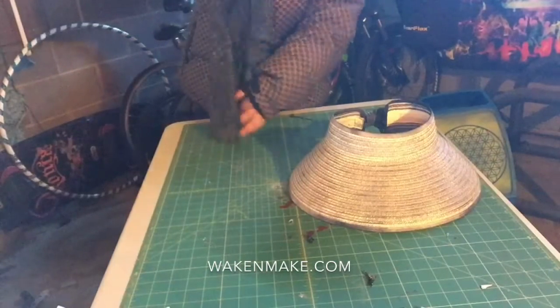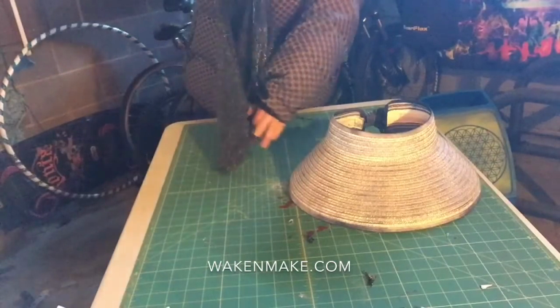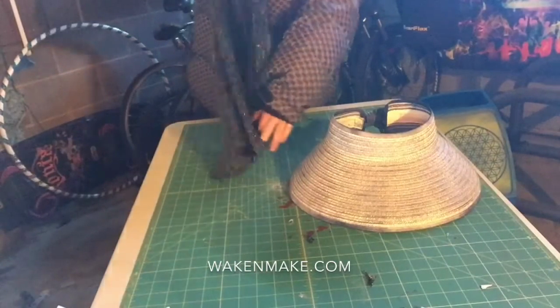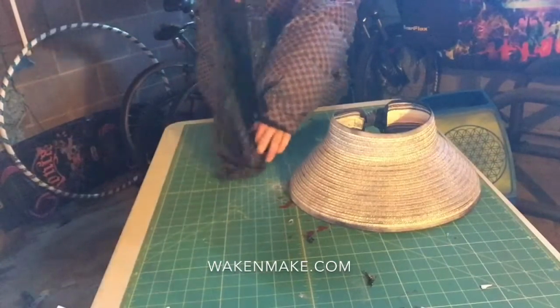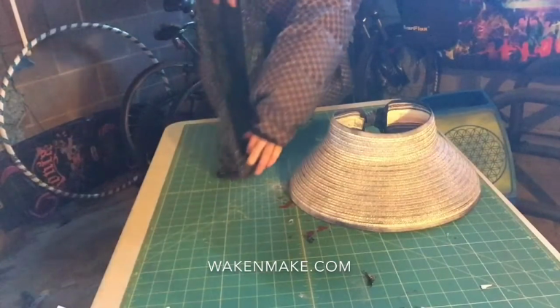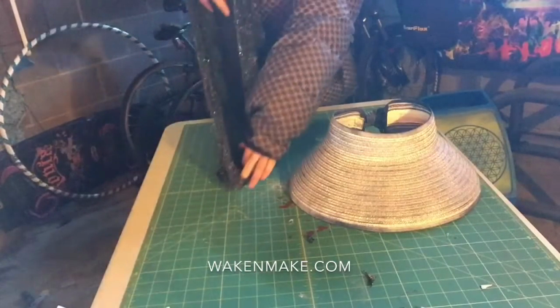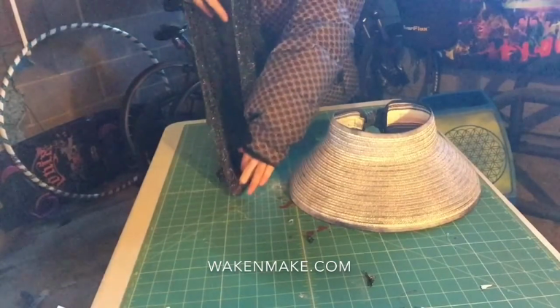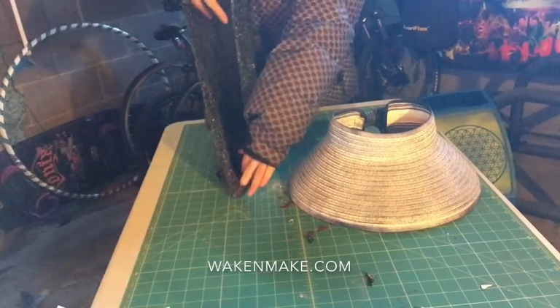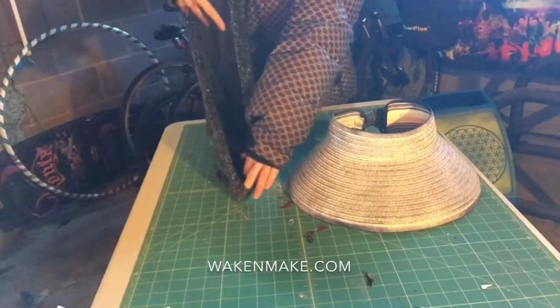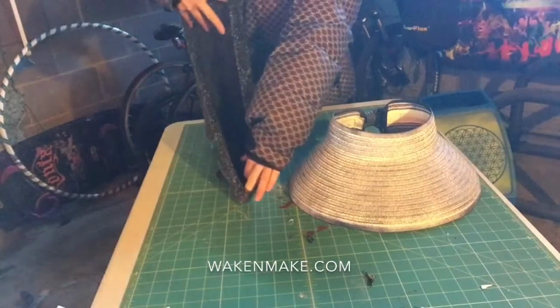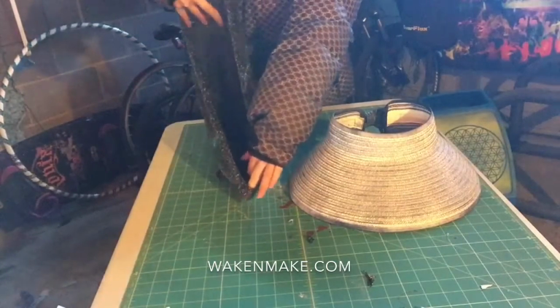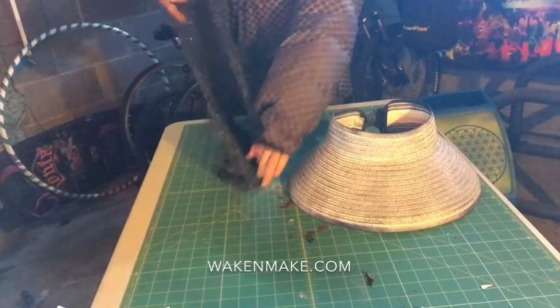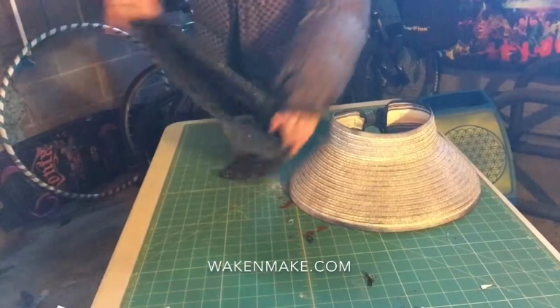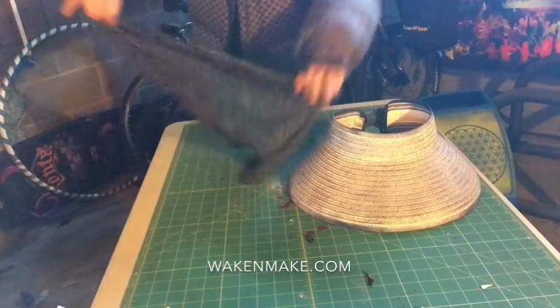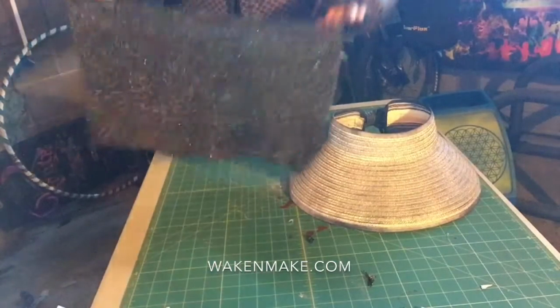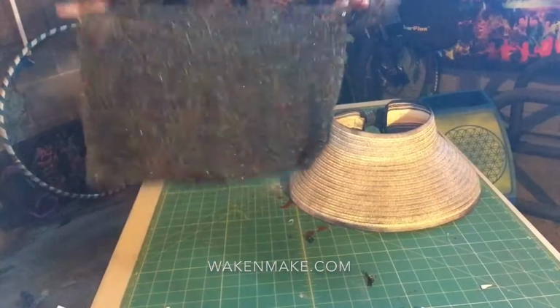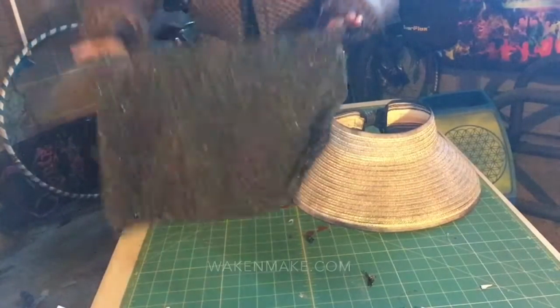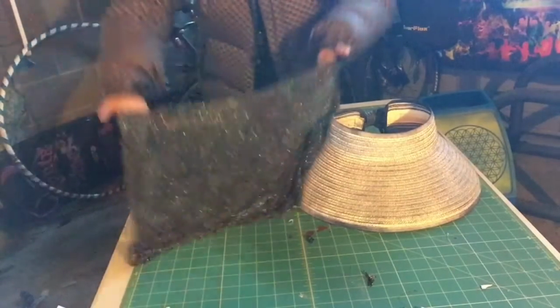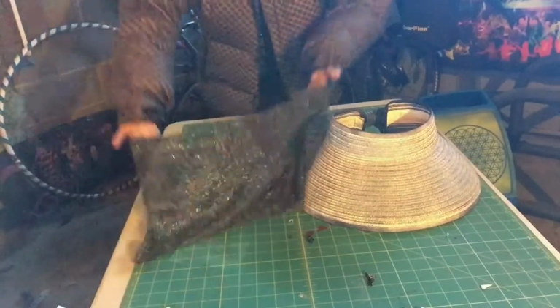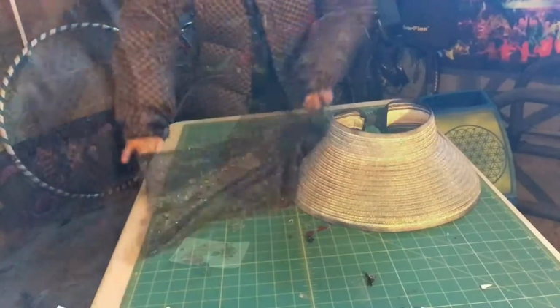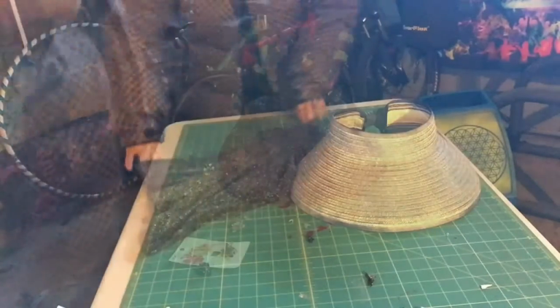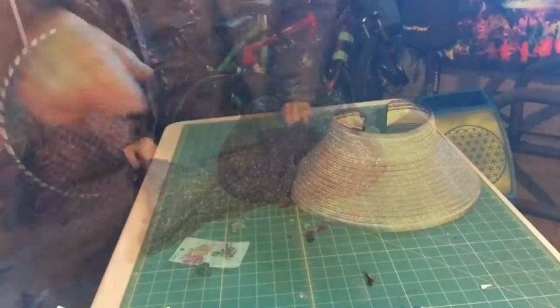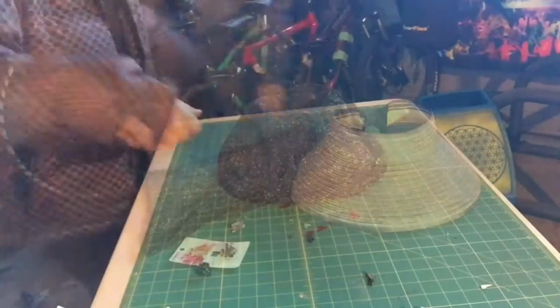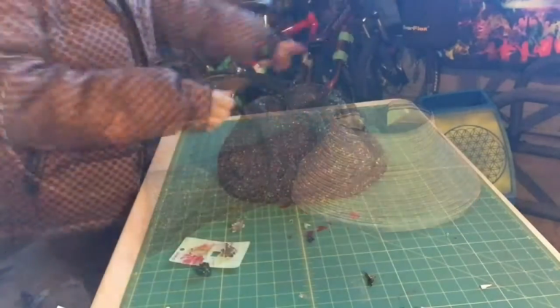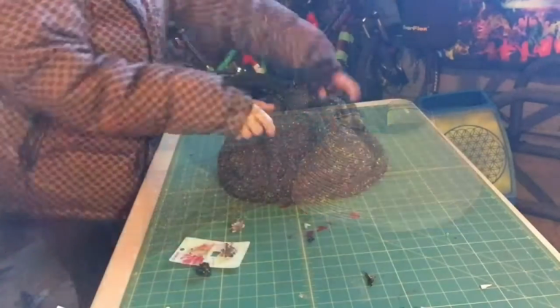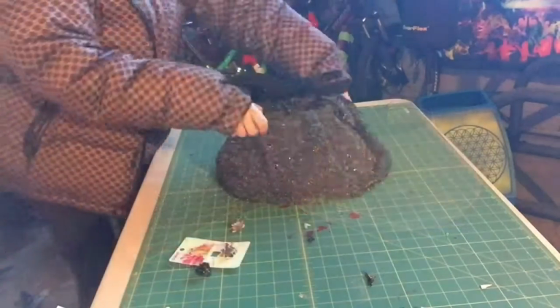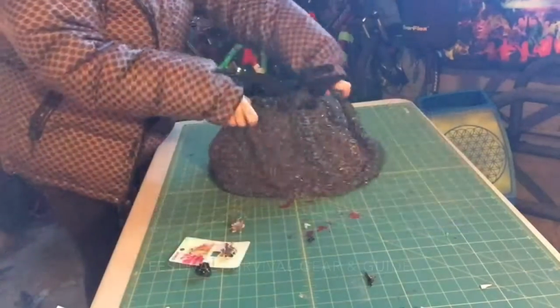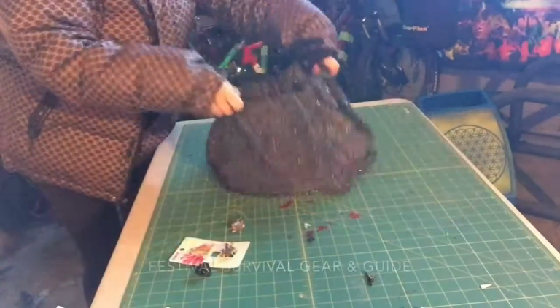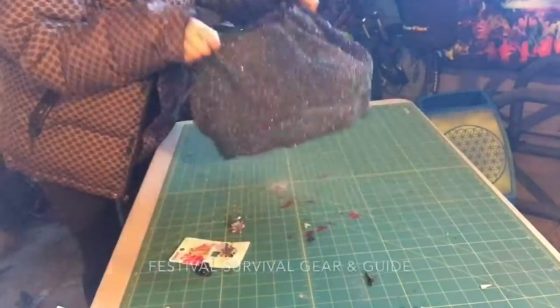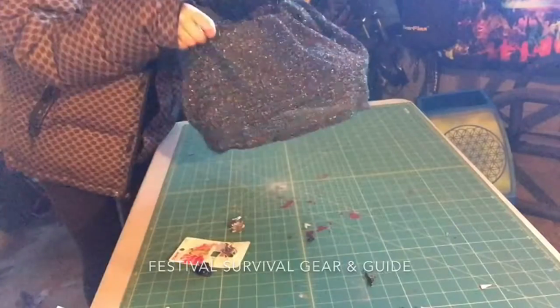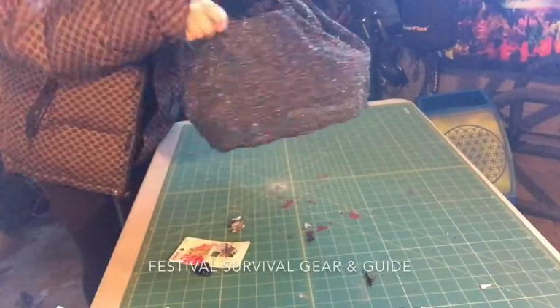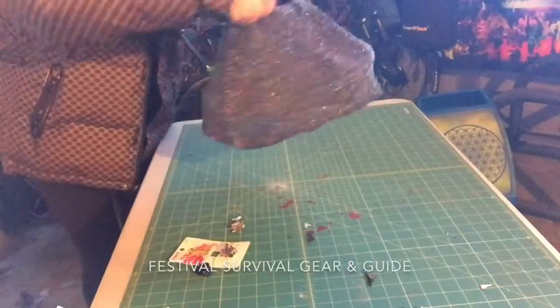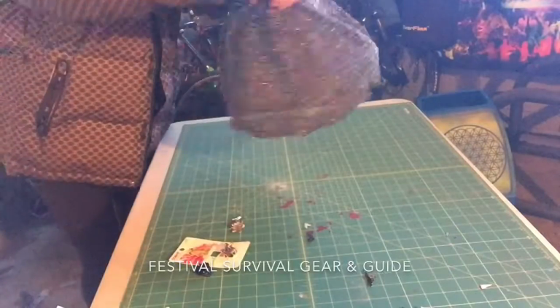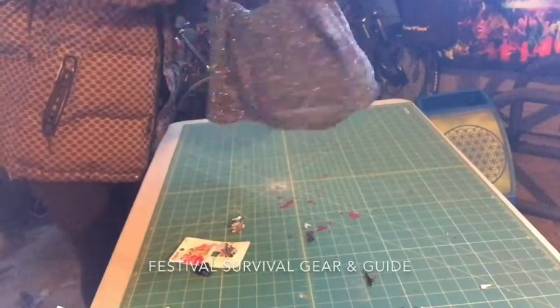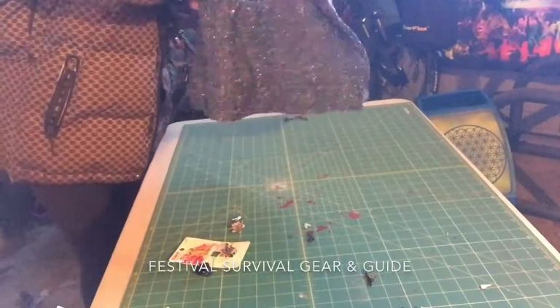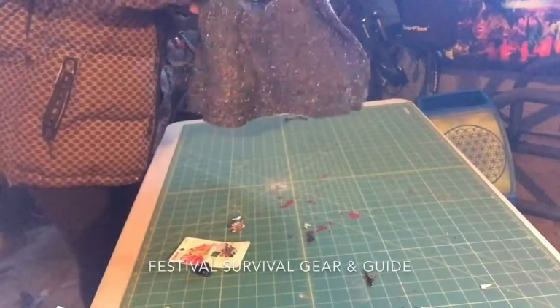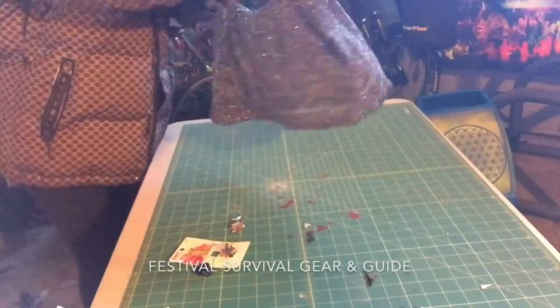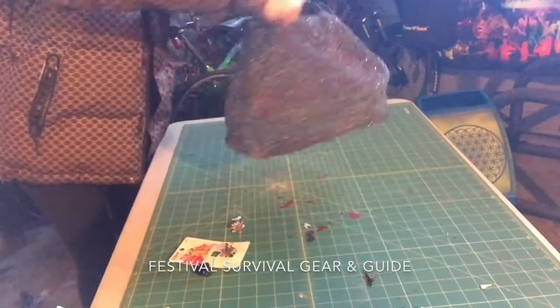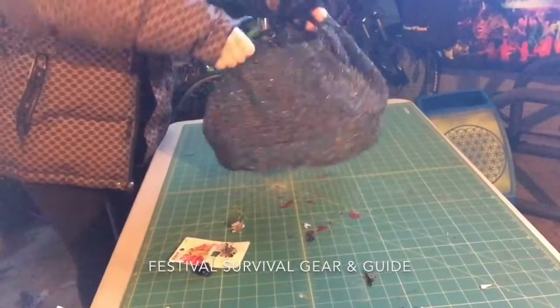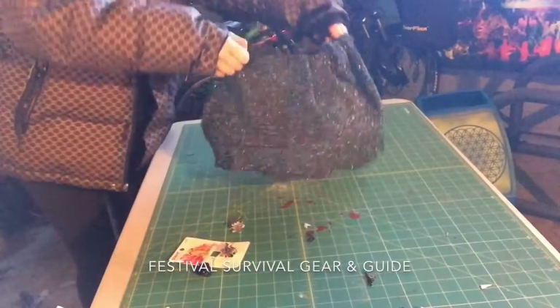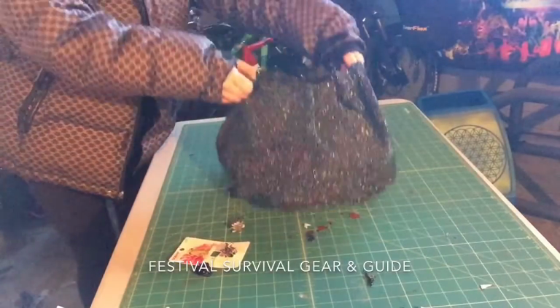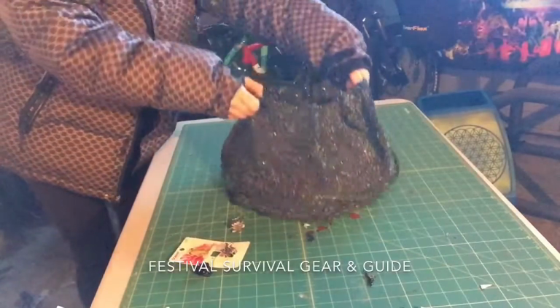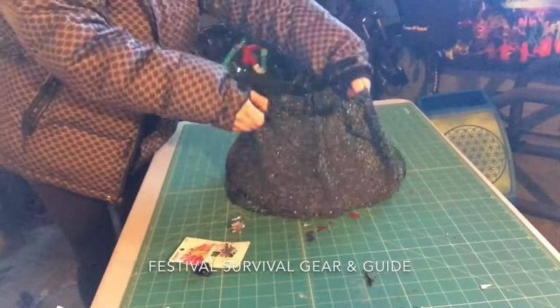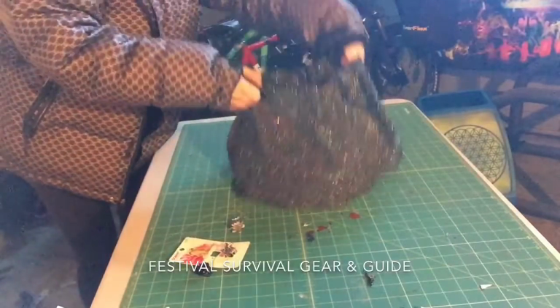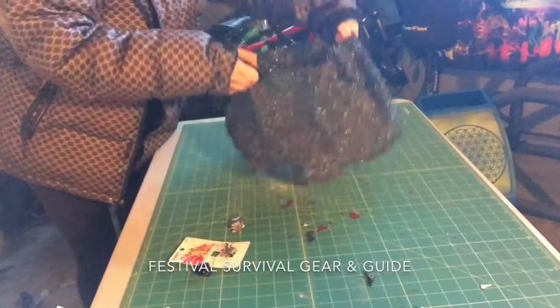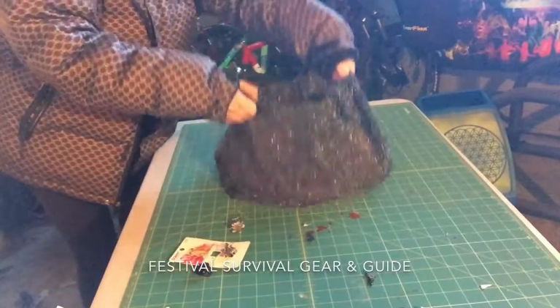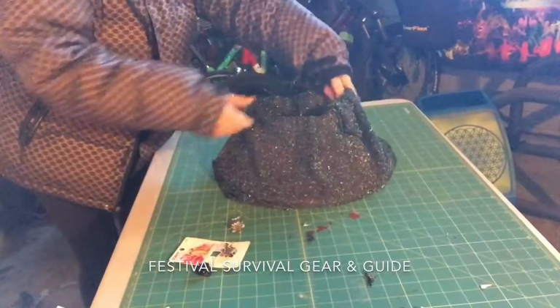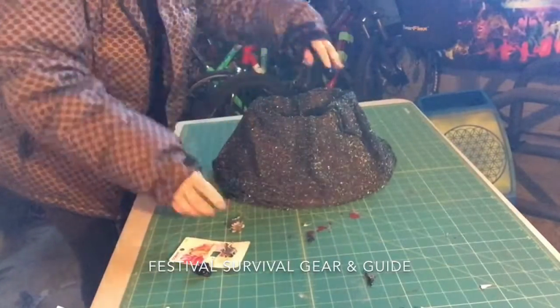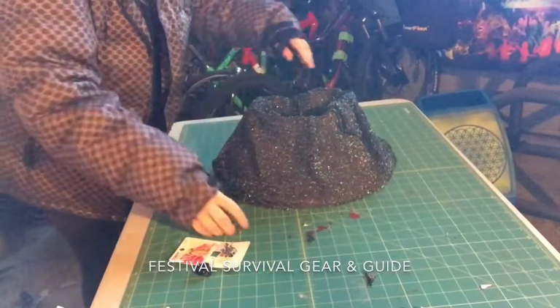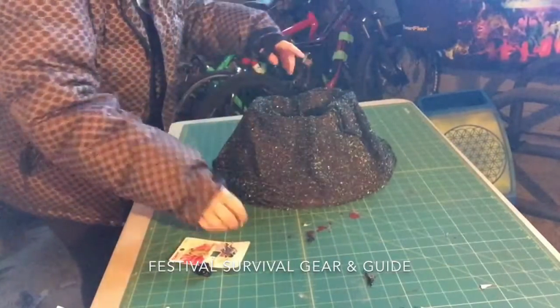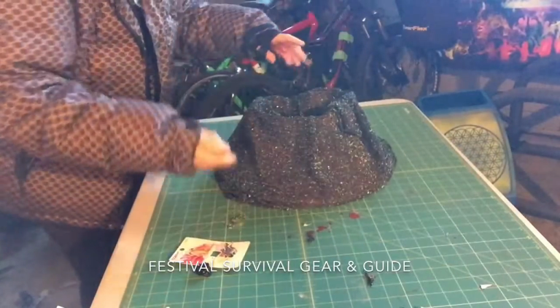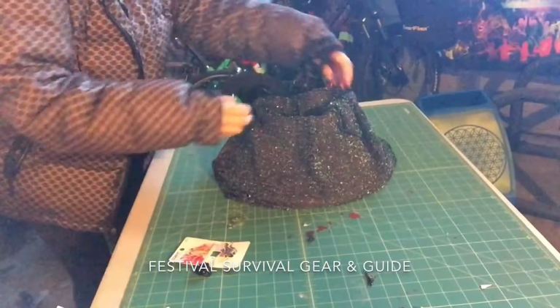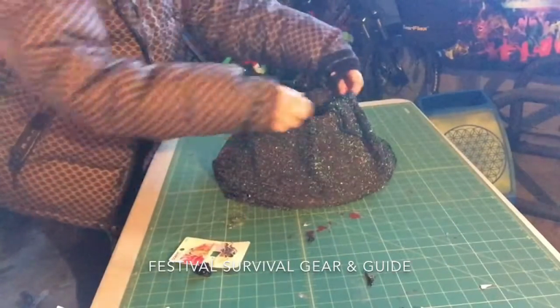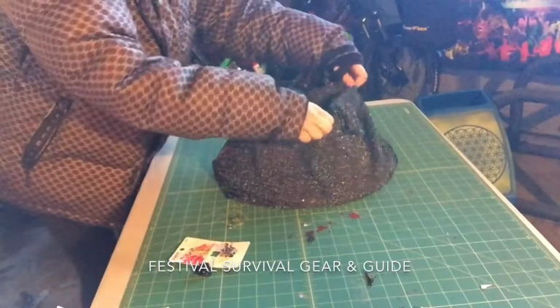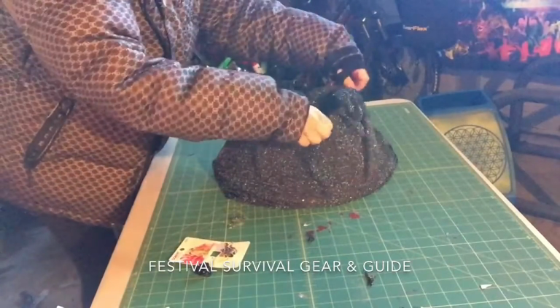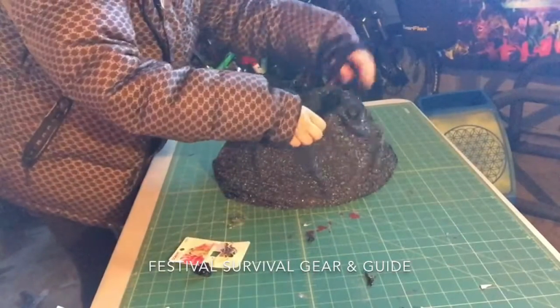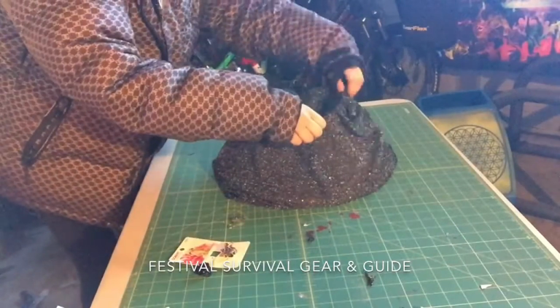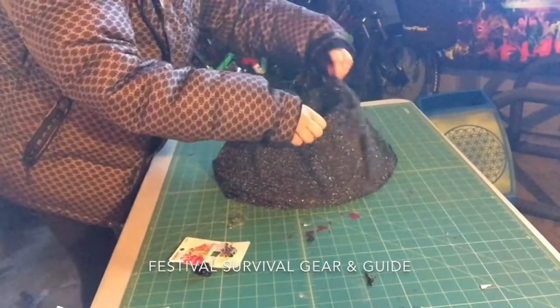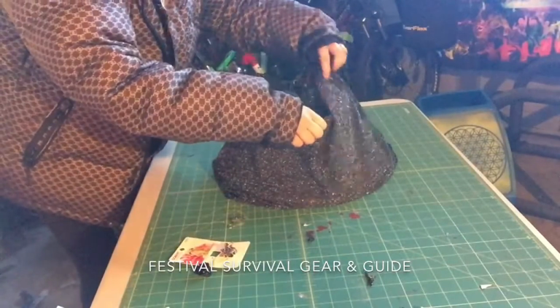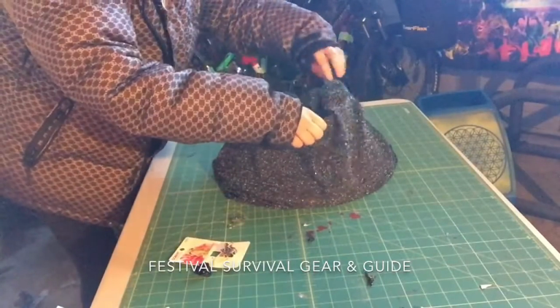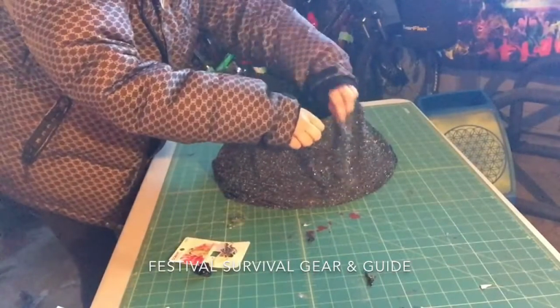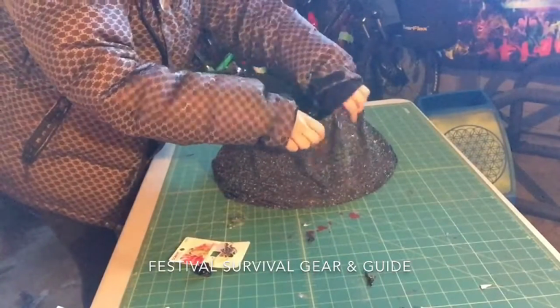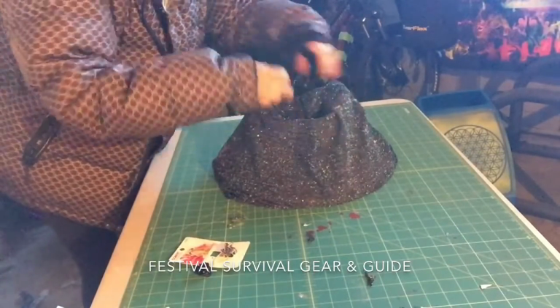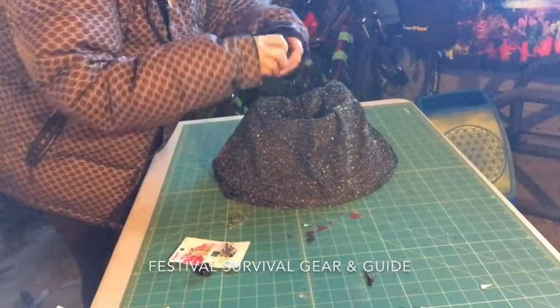So while I play this footage of what I did to make this visor, I'm going to talk a little bit about the concept of a gypsy diva.